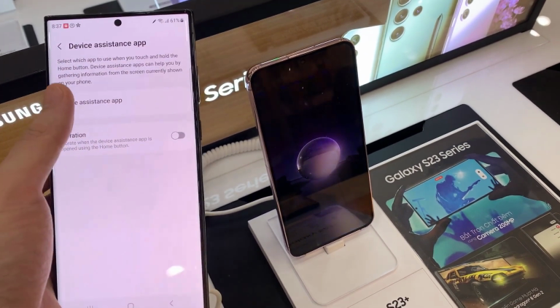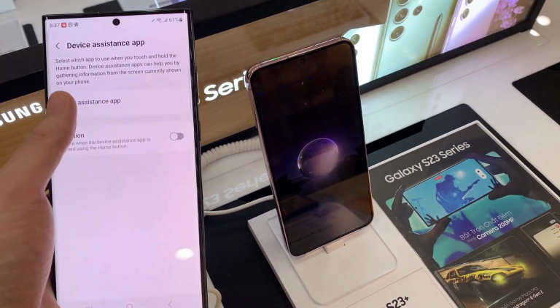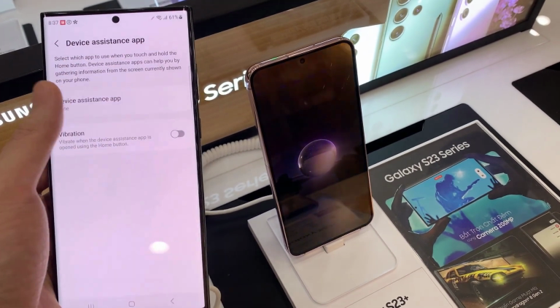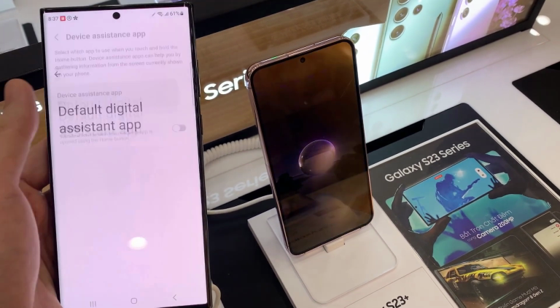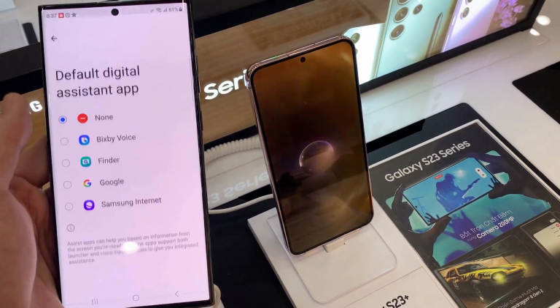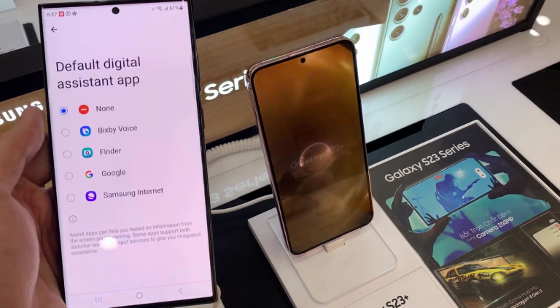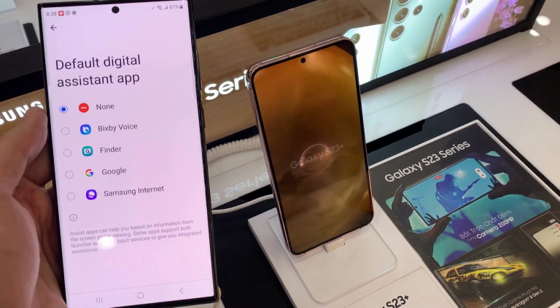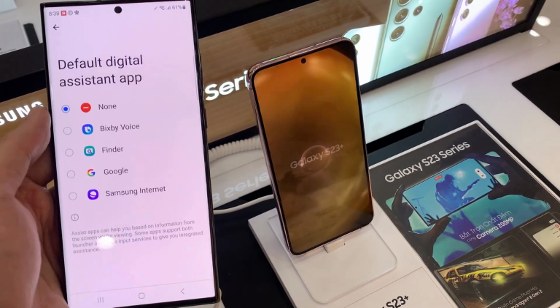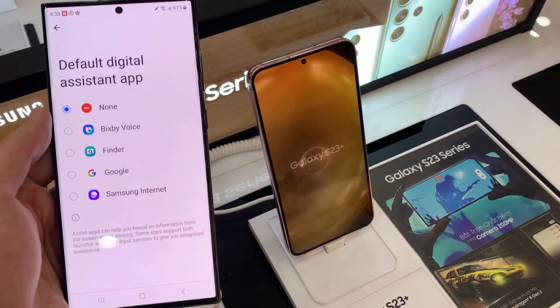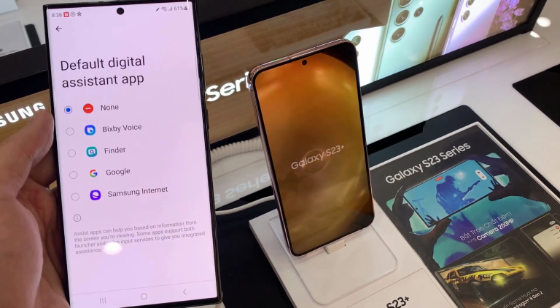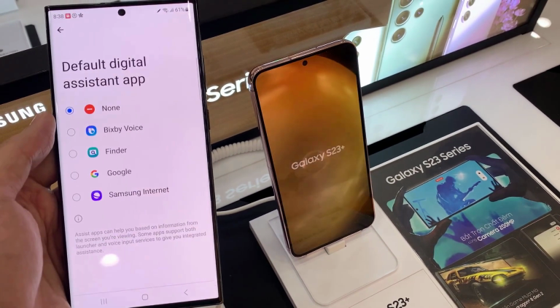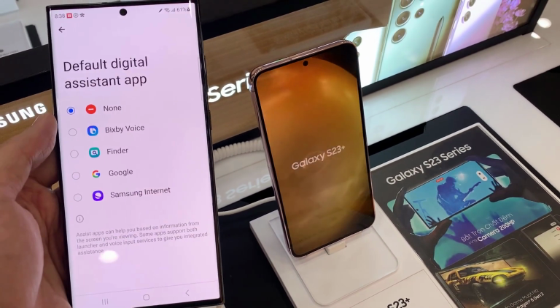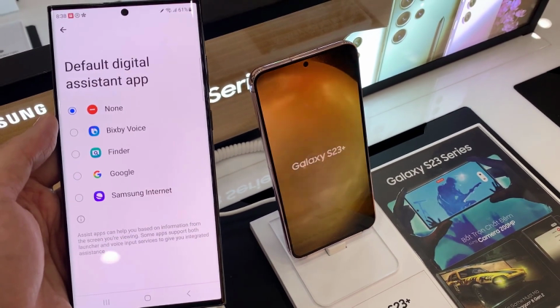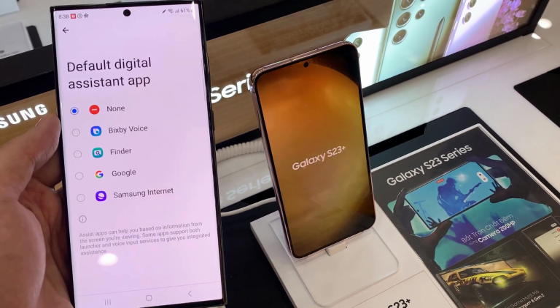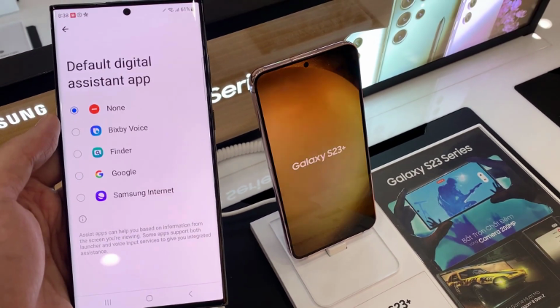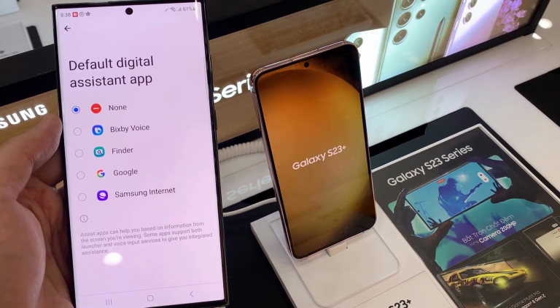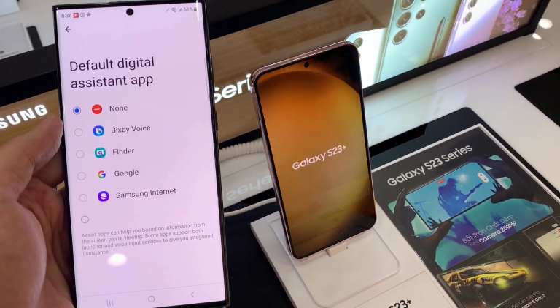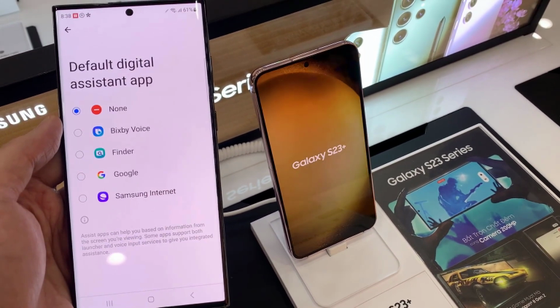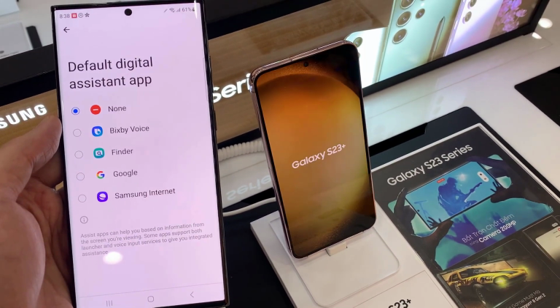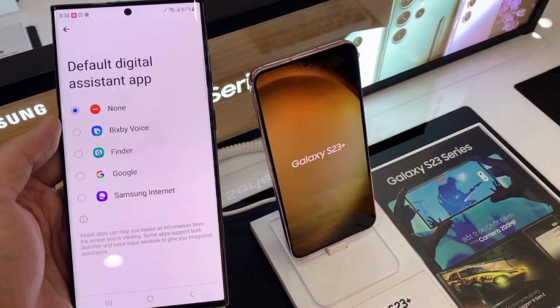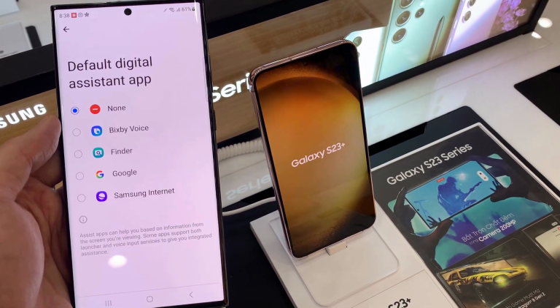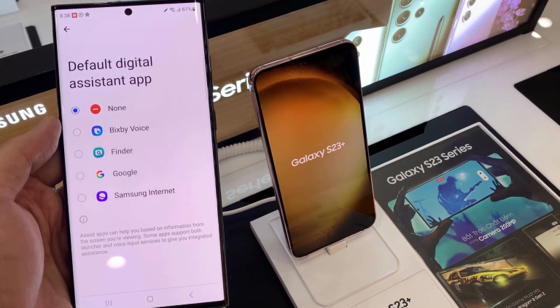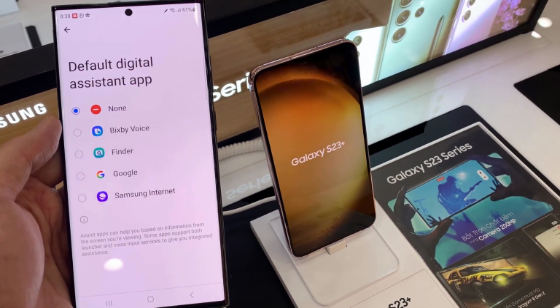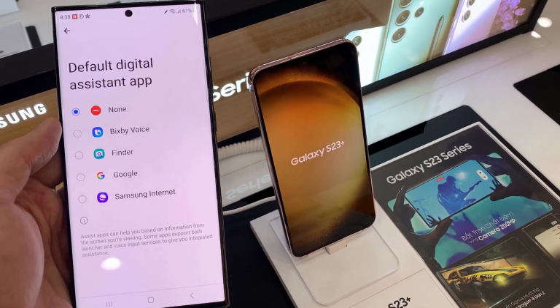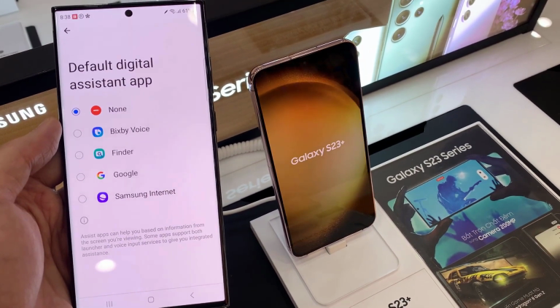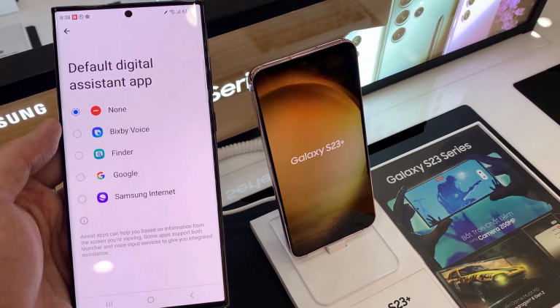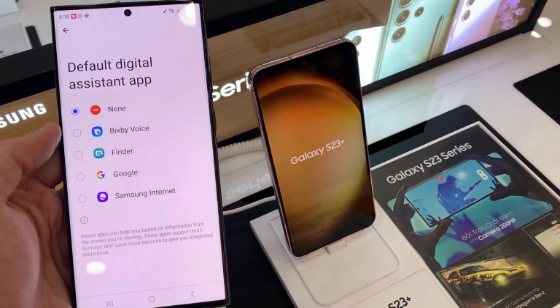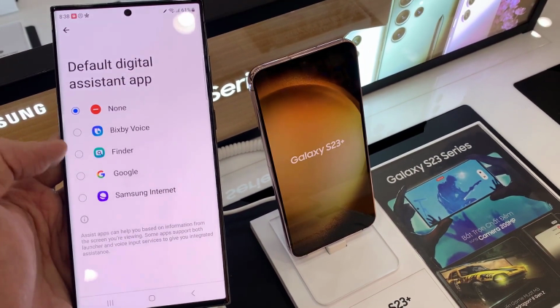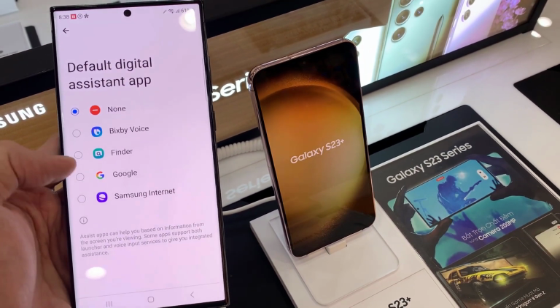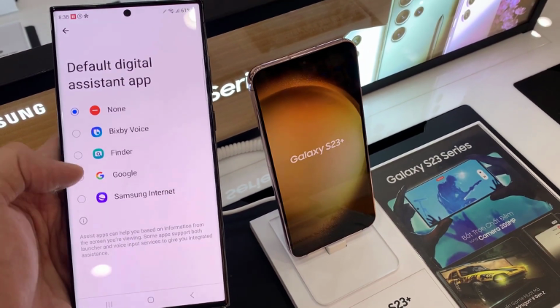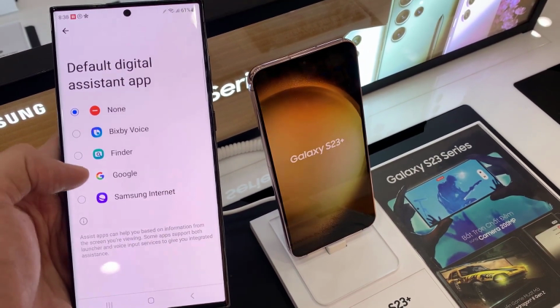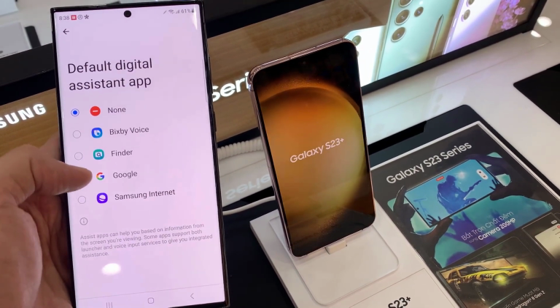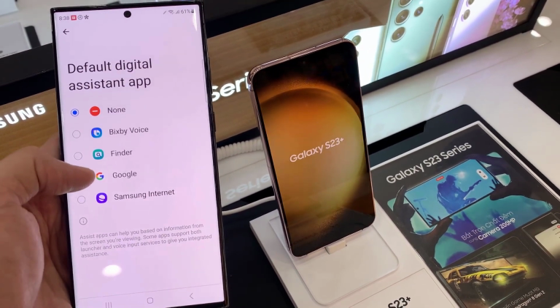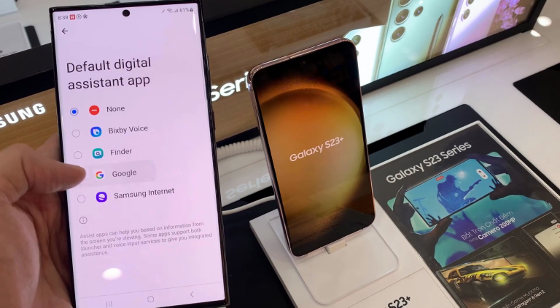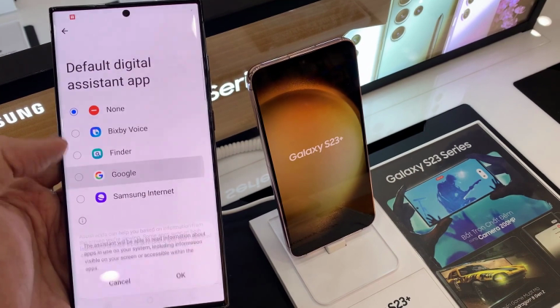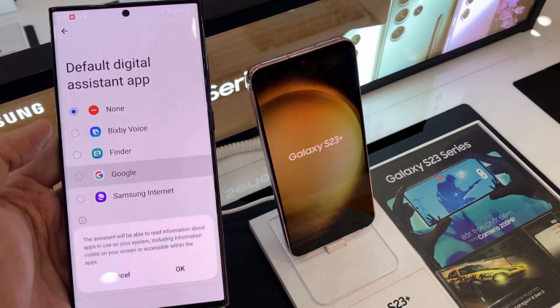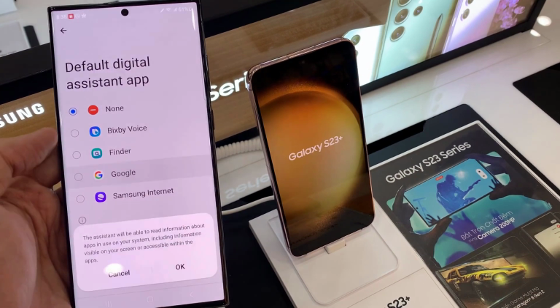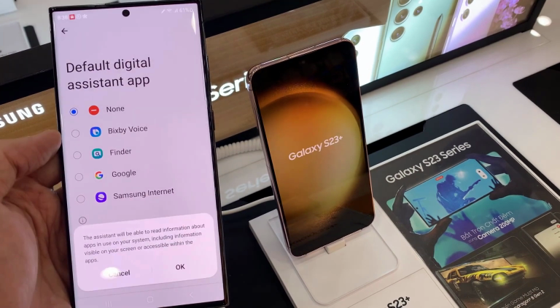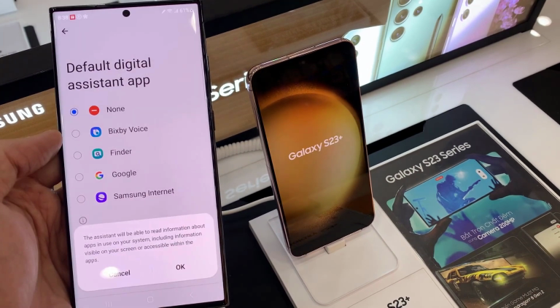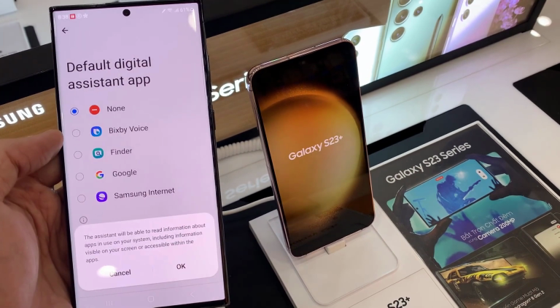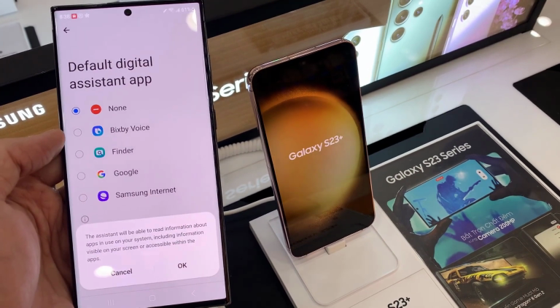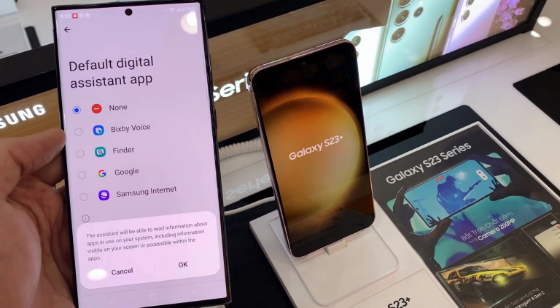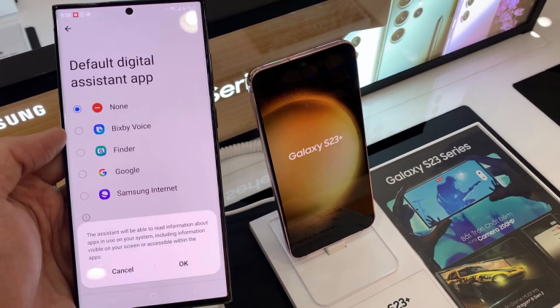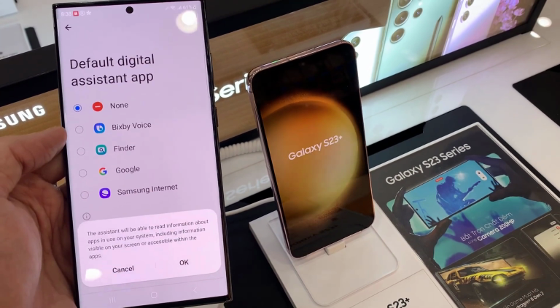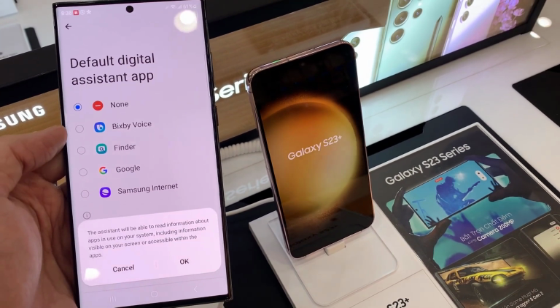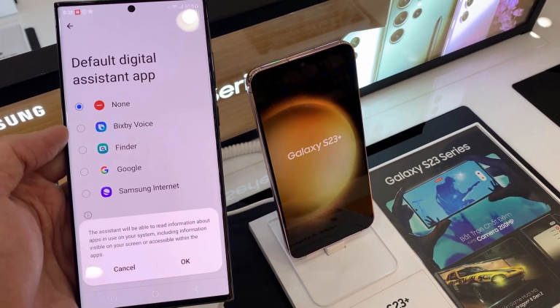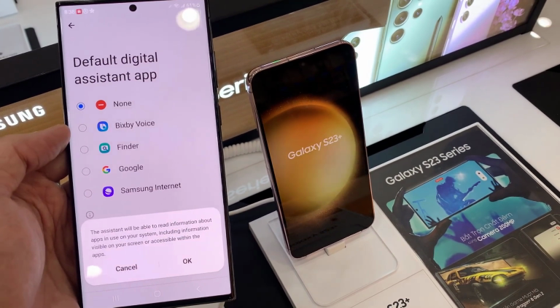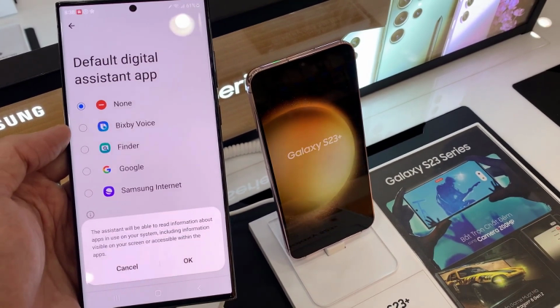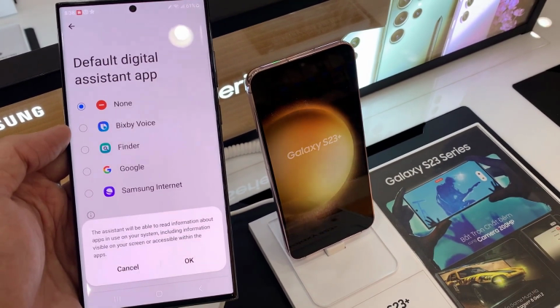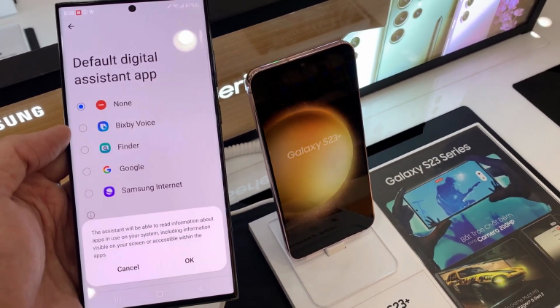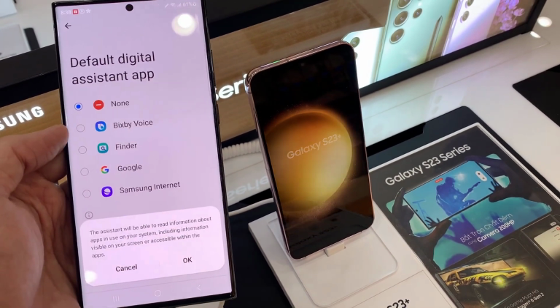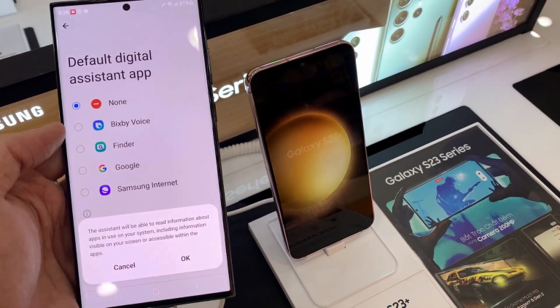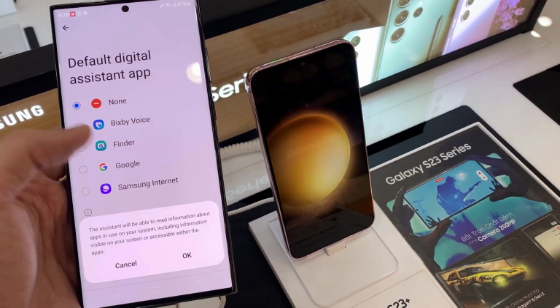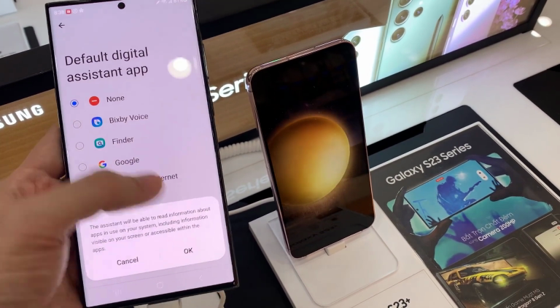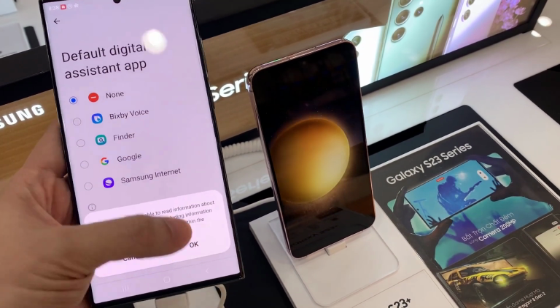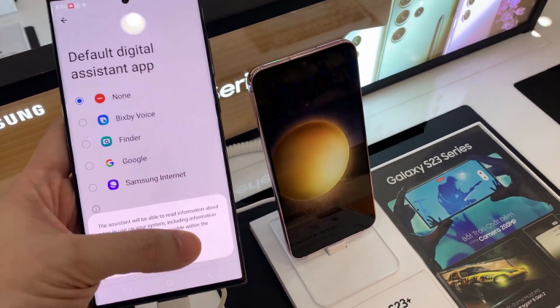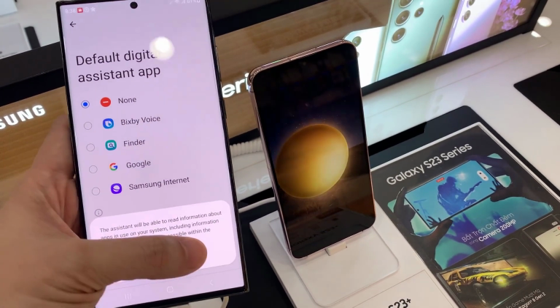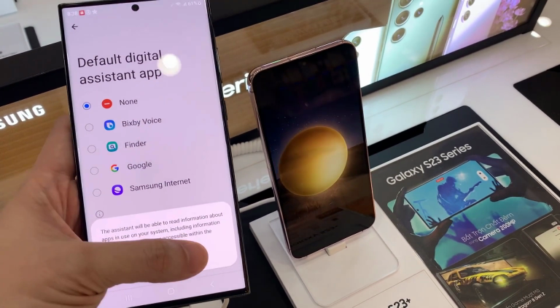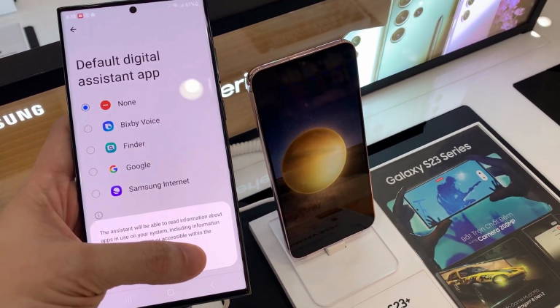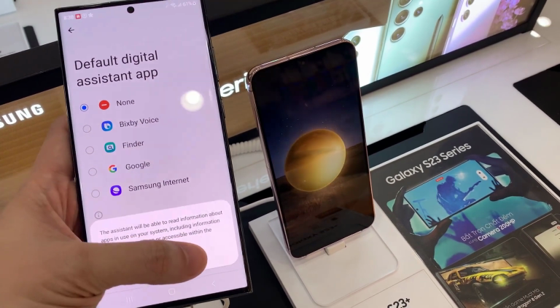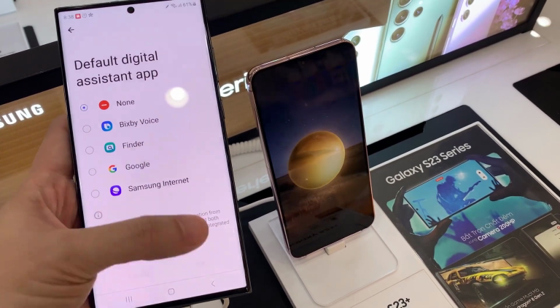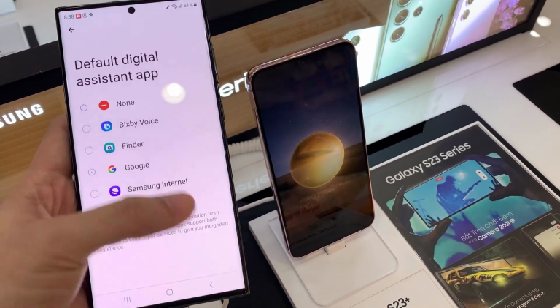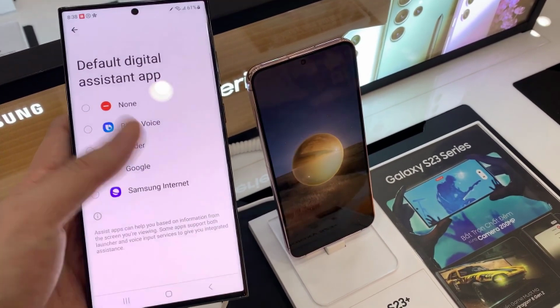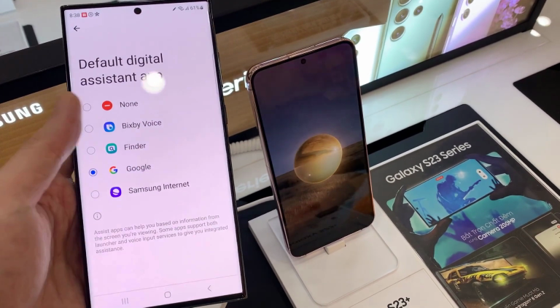What we want to do is tap on Device Assistance App. In Device Assistance App, you want to go down and select Google, and then tap on OK.